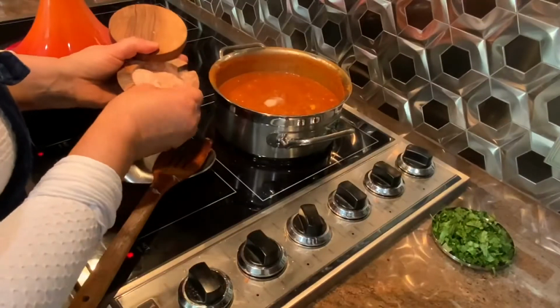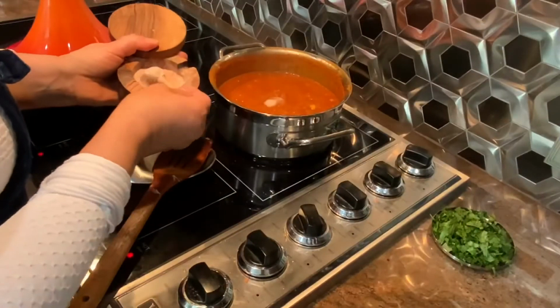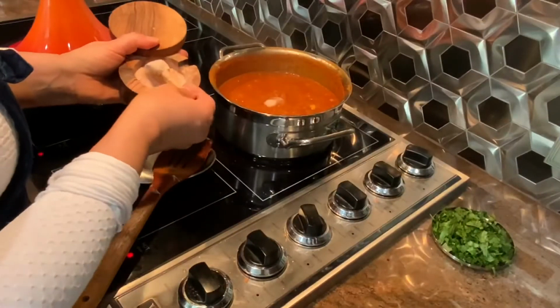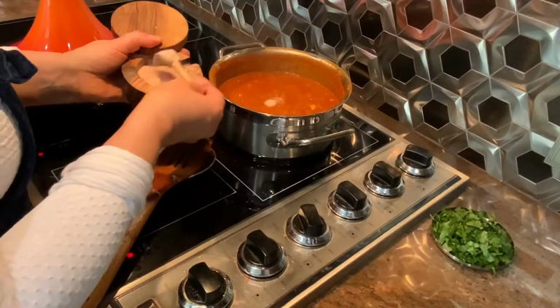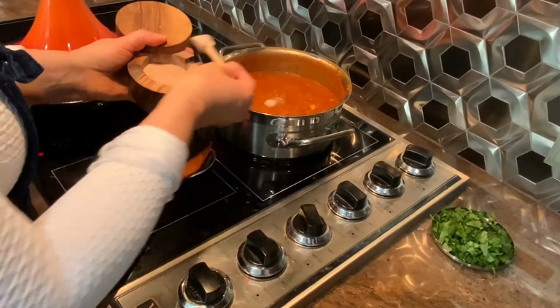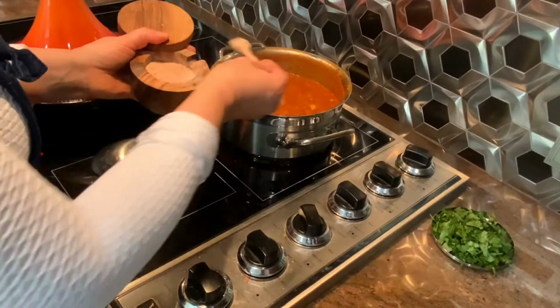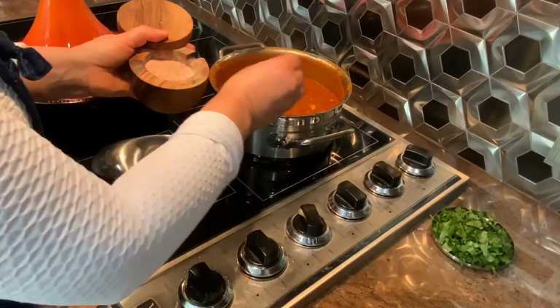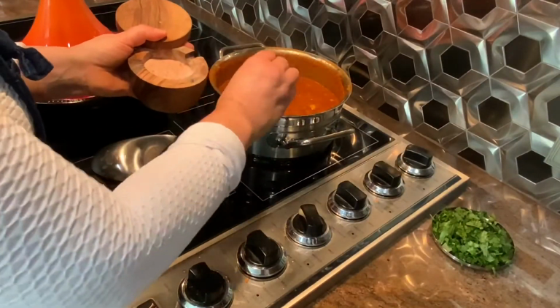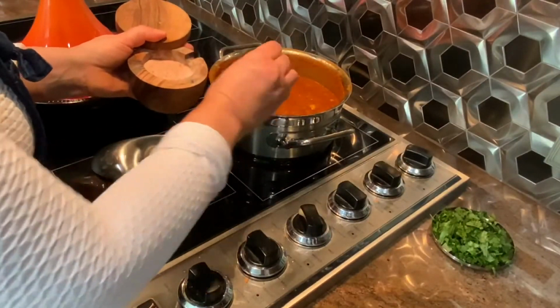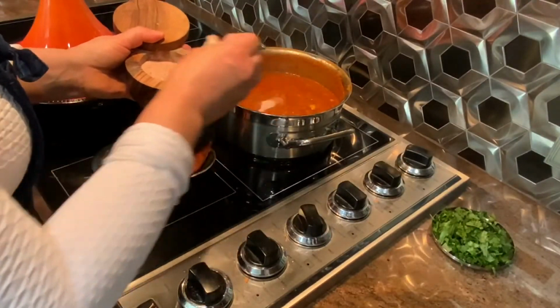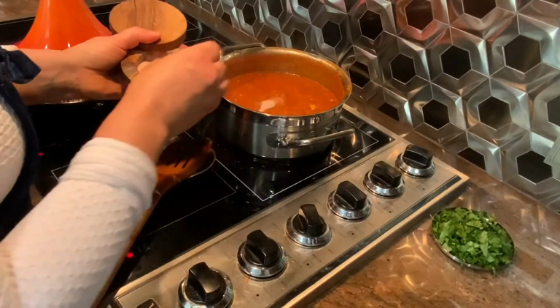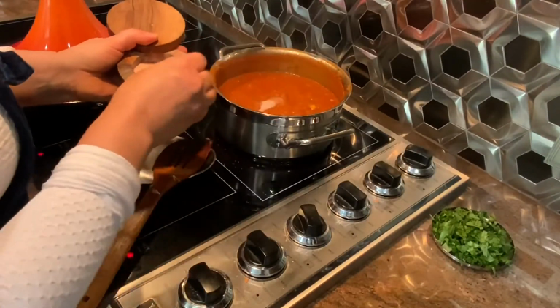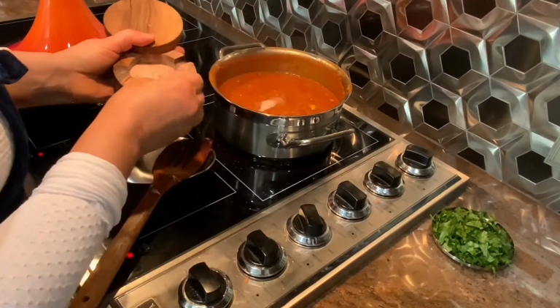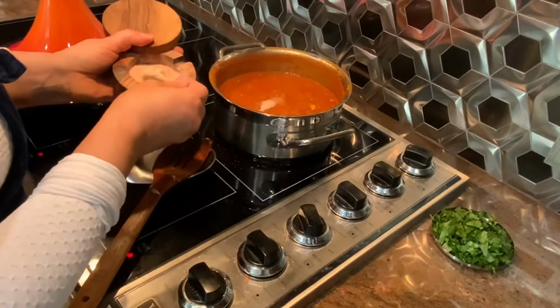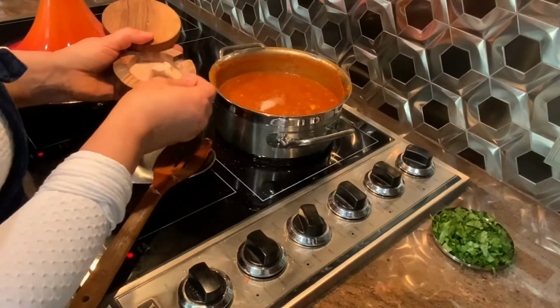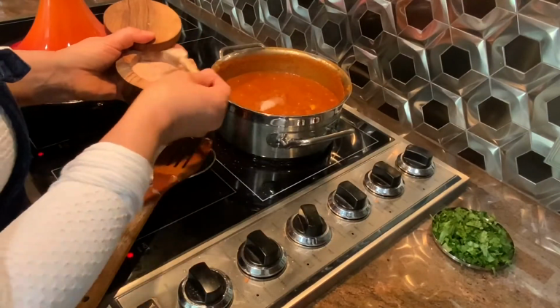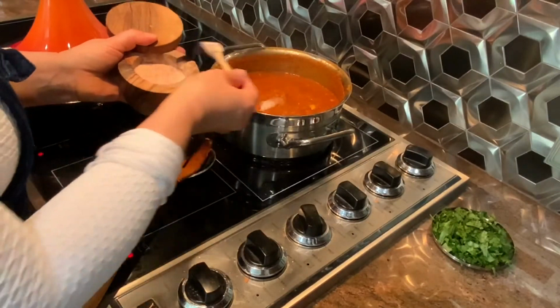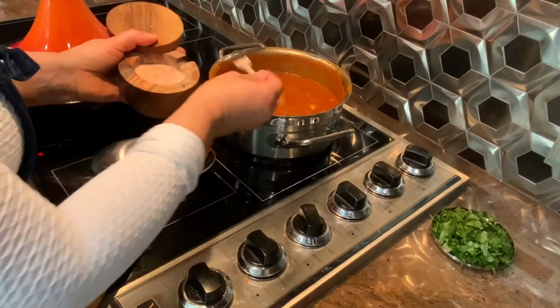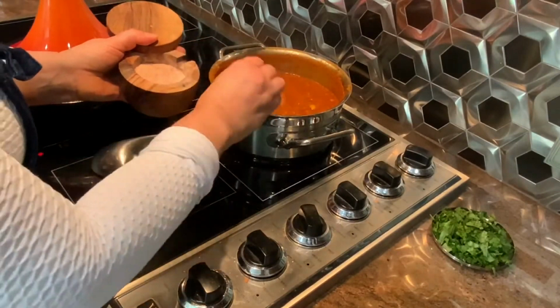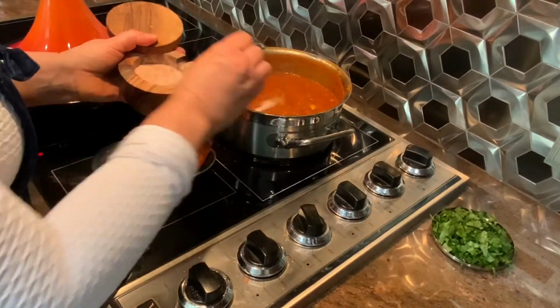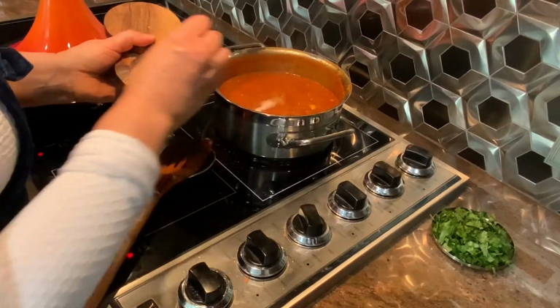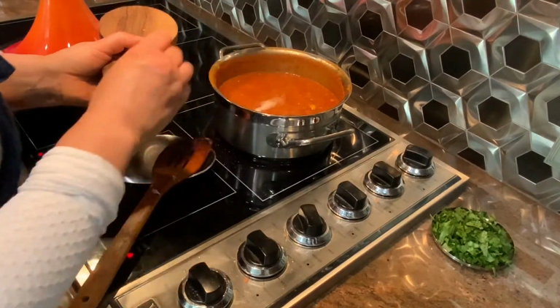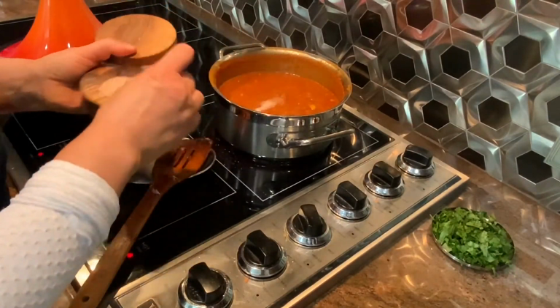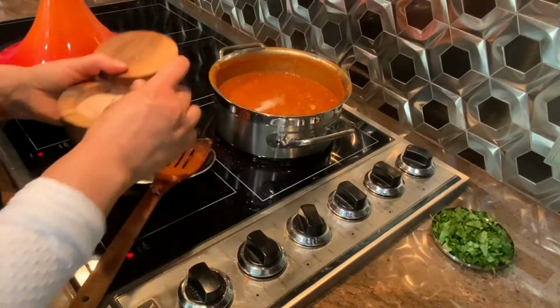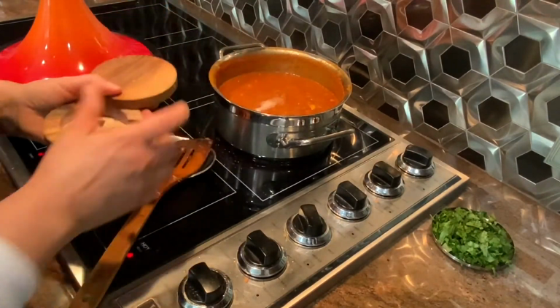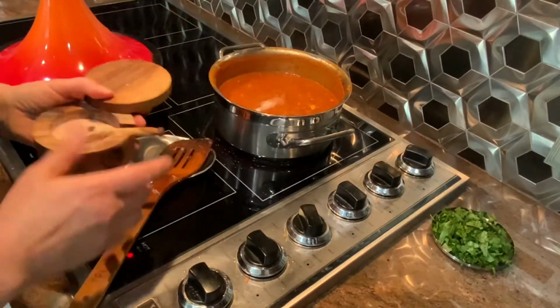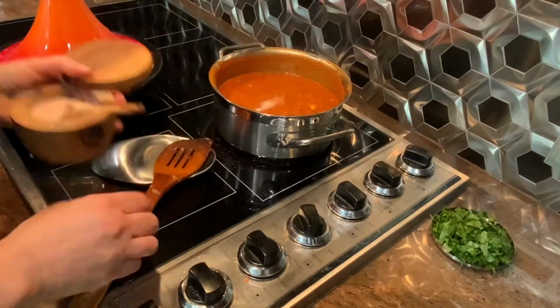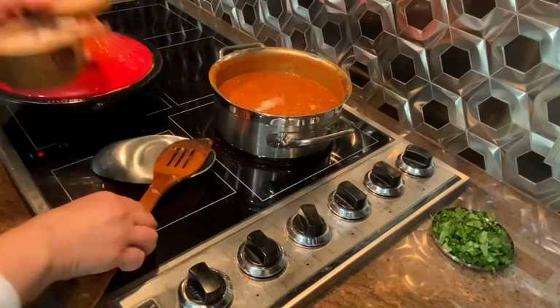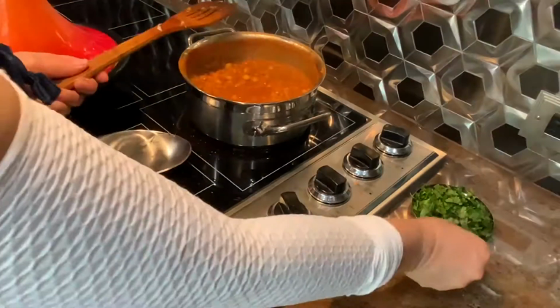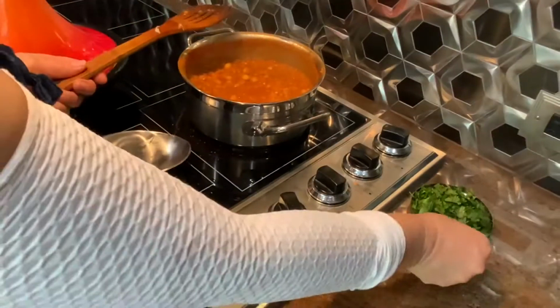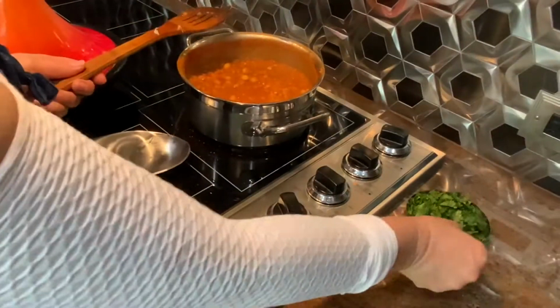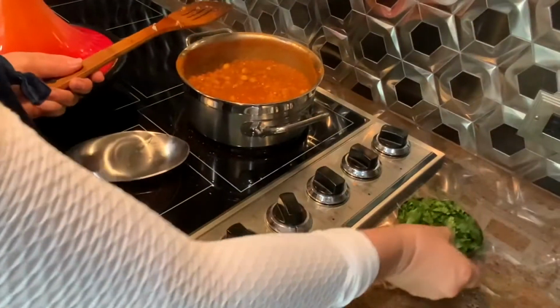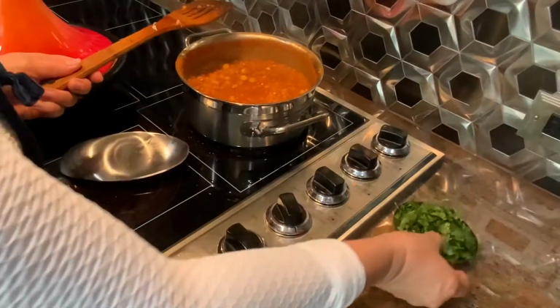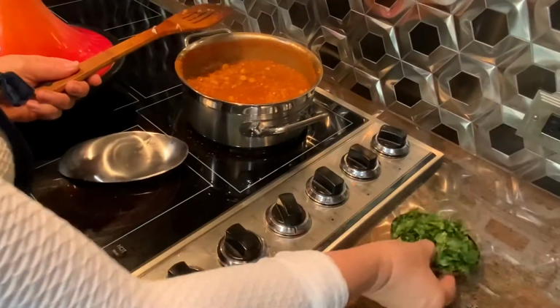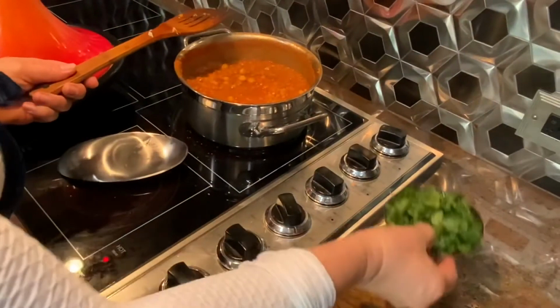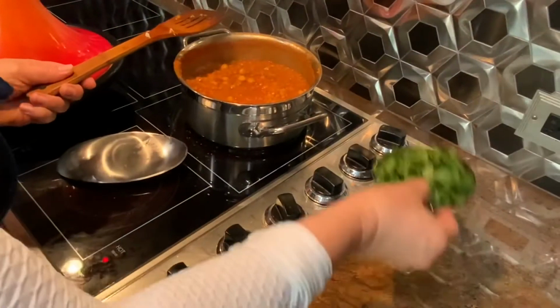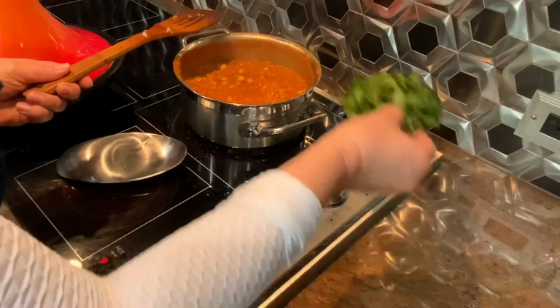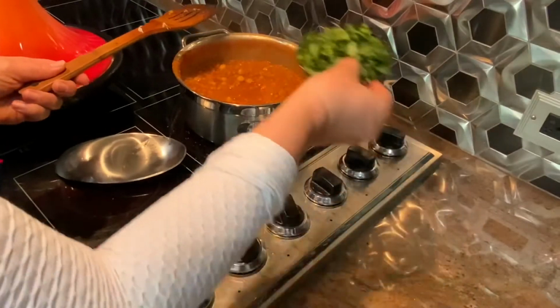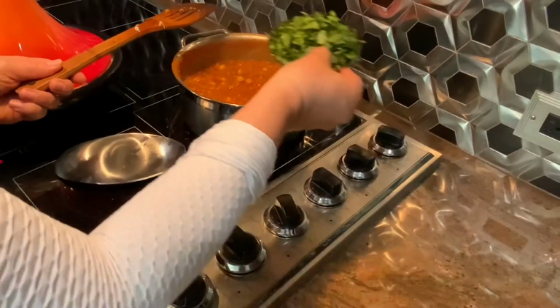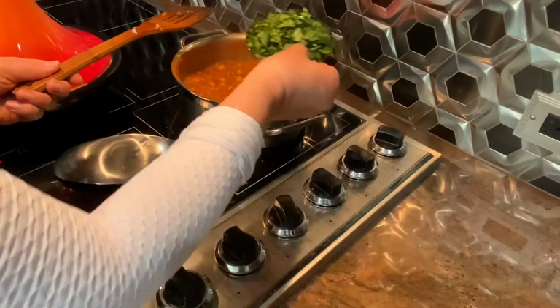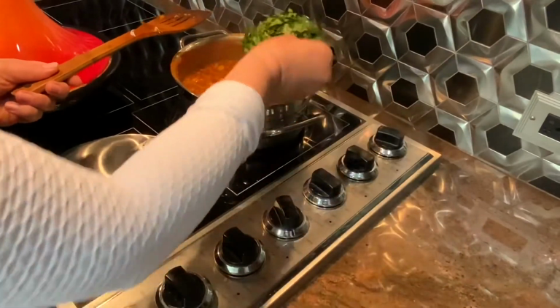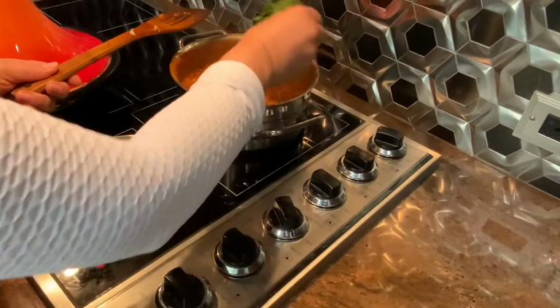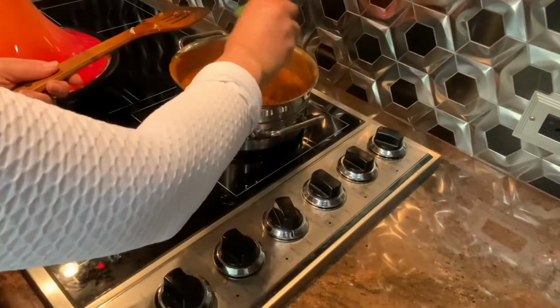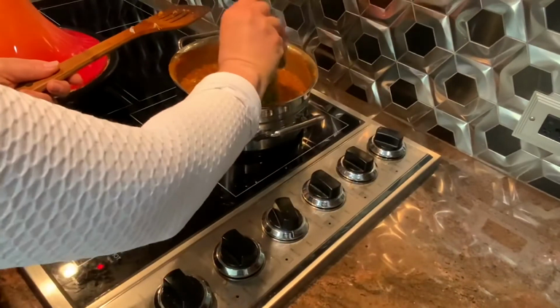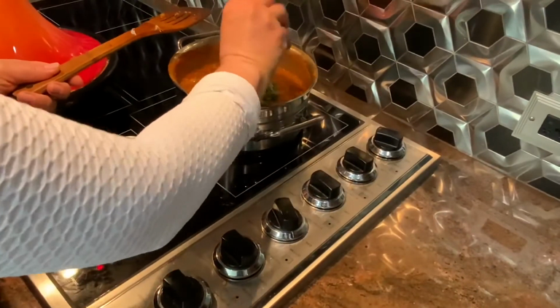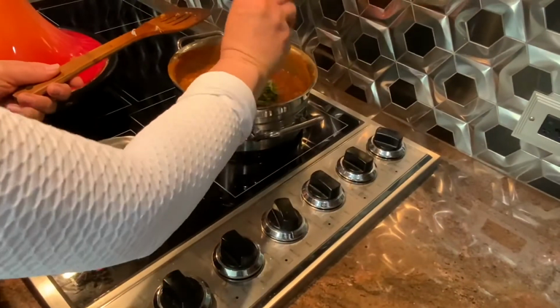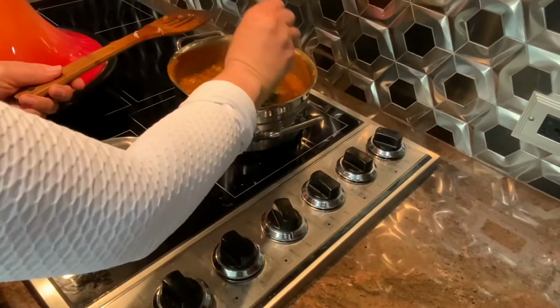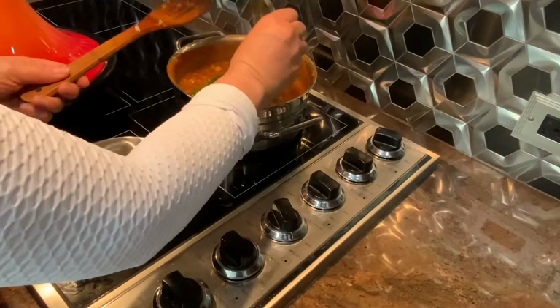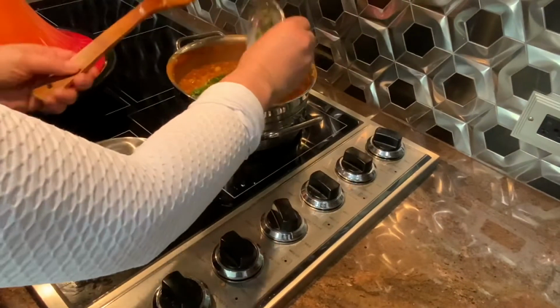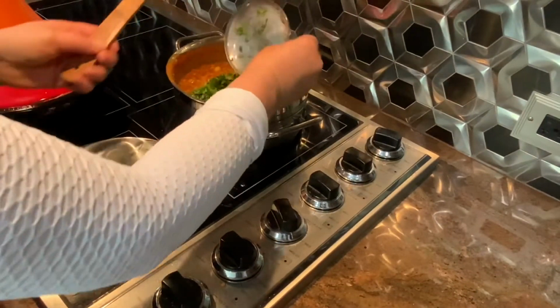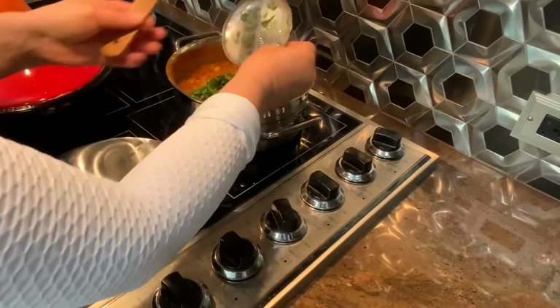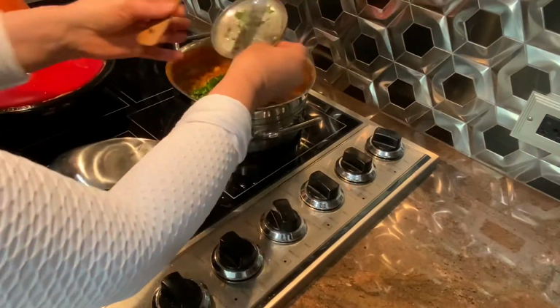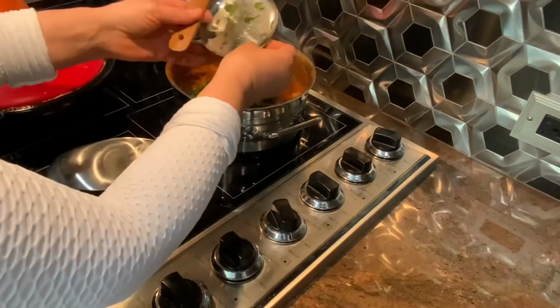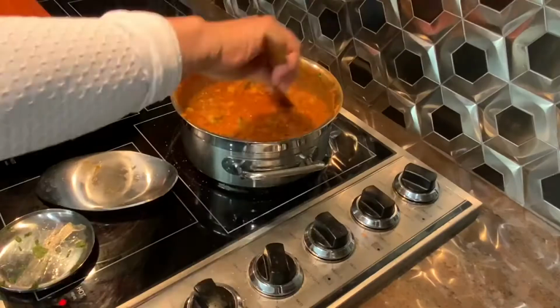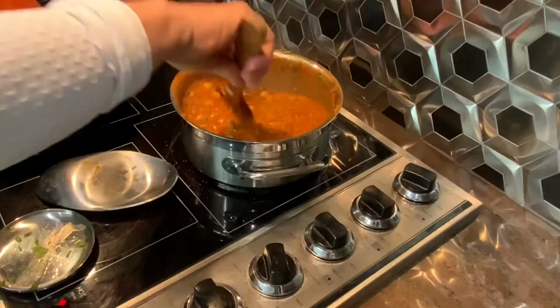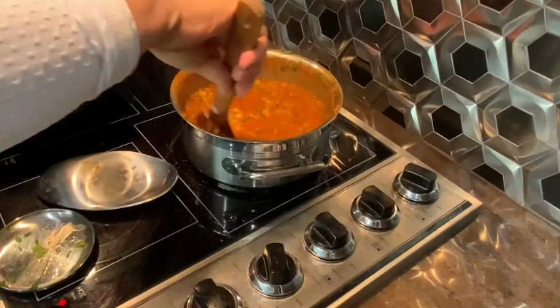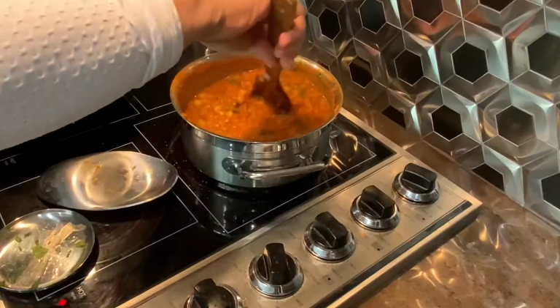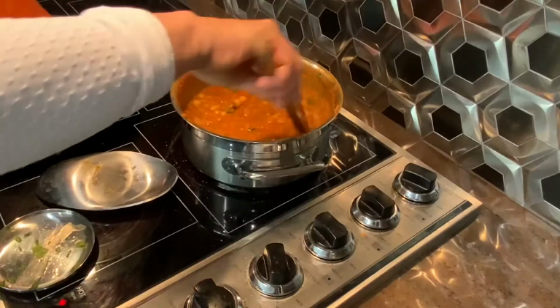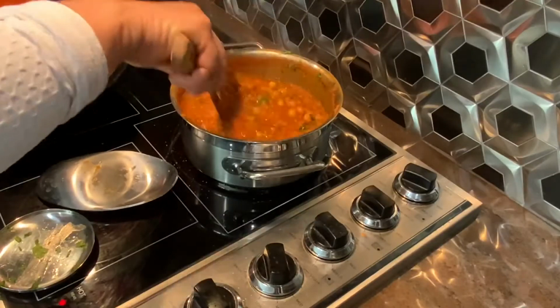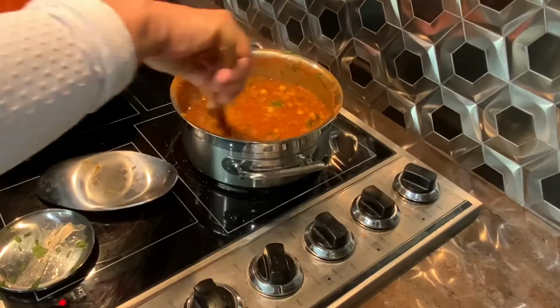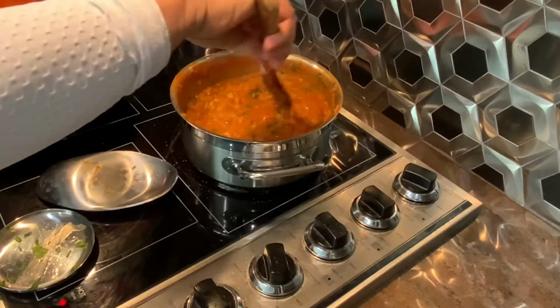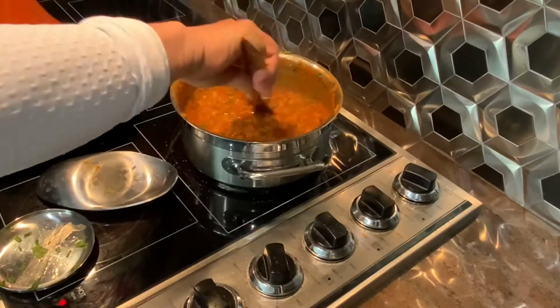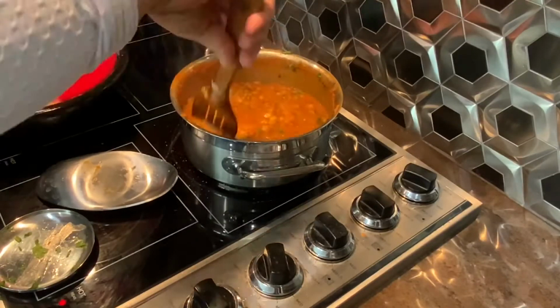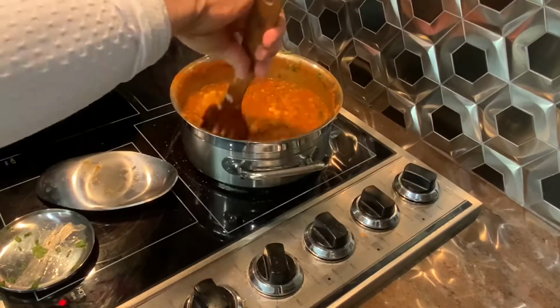Now my garbanzo beans and lentil is already cooked. I'm going to add some salt and parsley or cilantro, whichever one you like, and mix it.